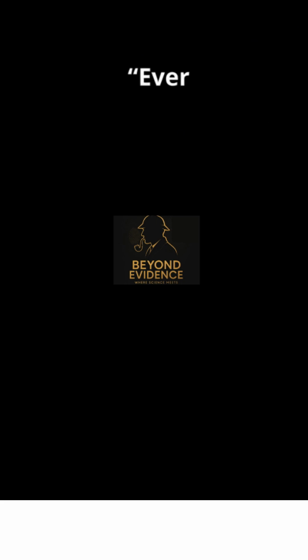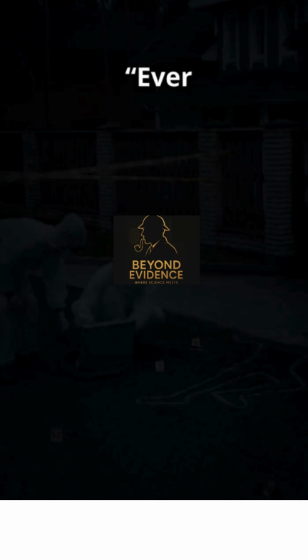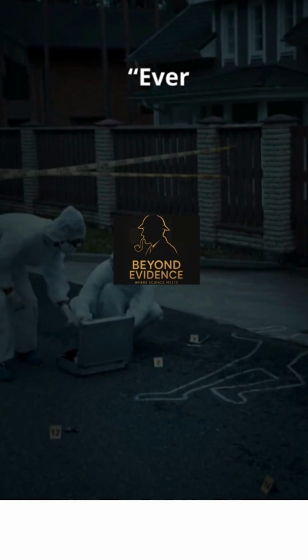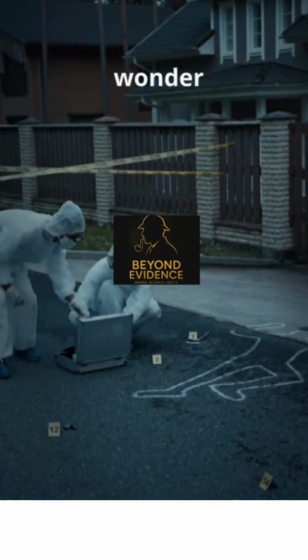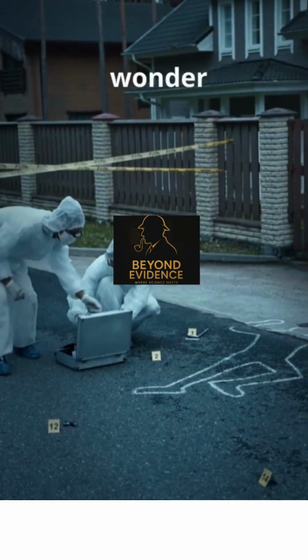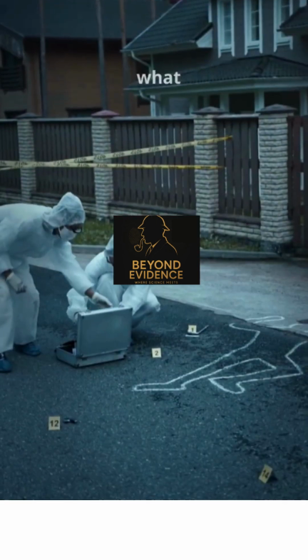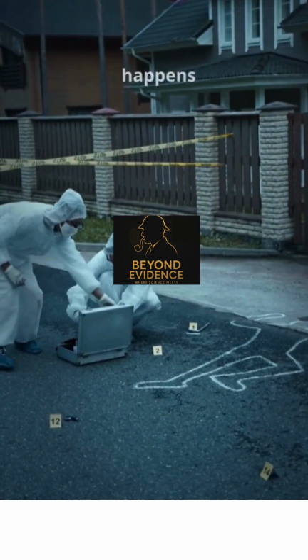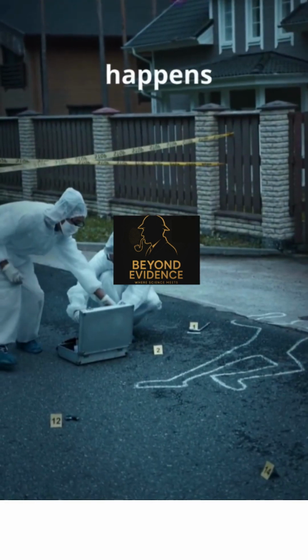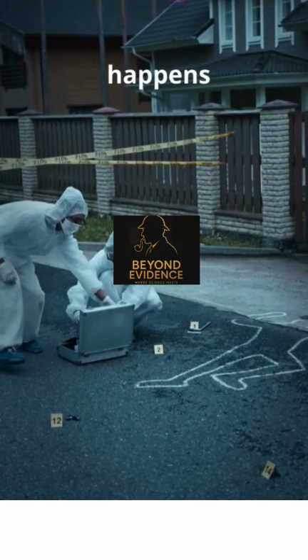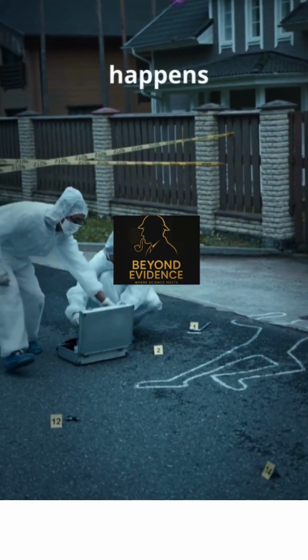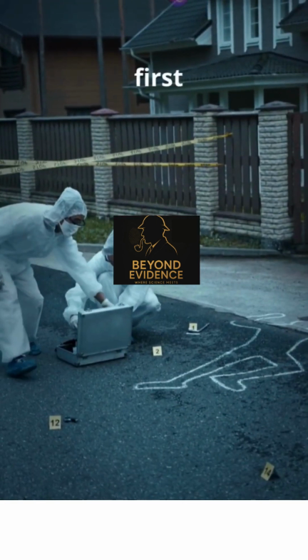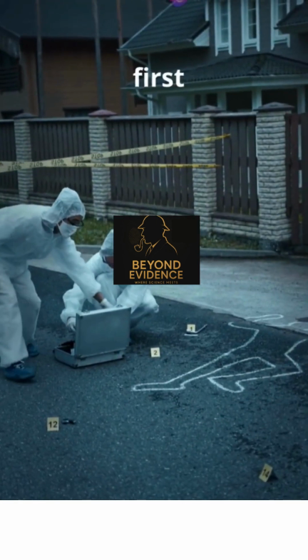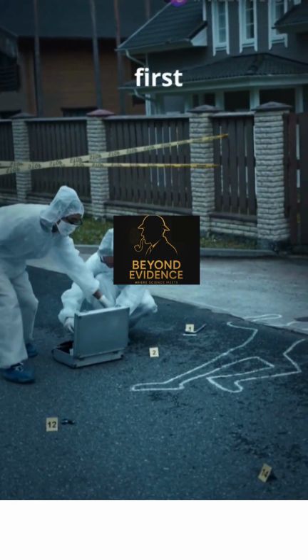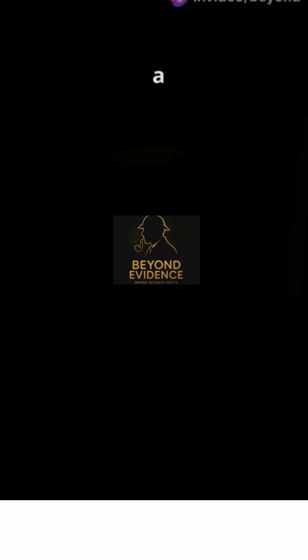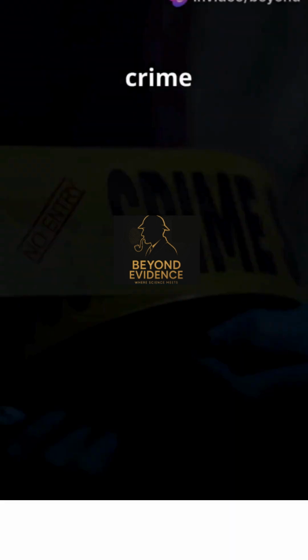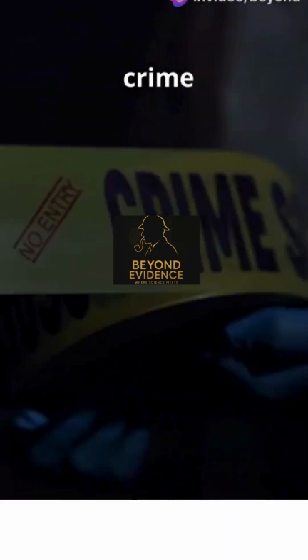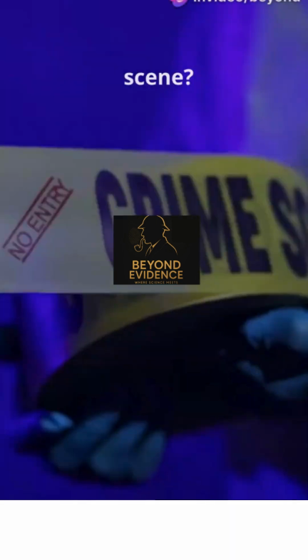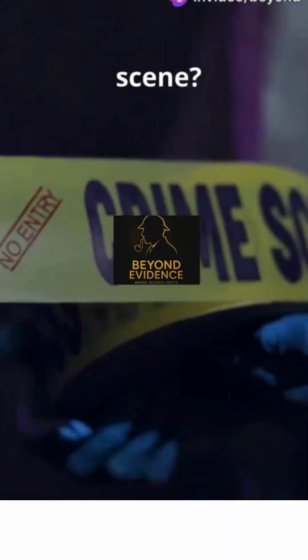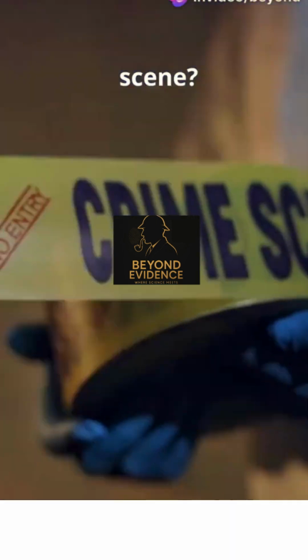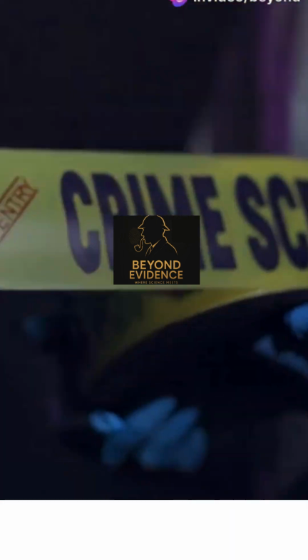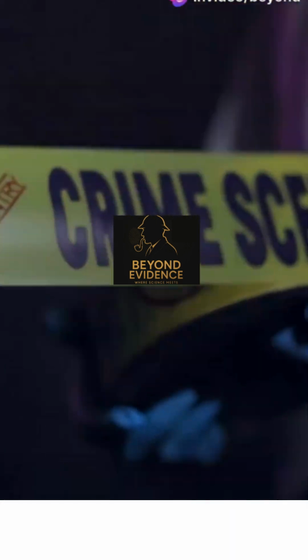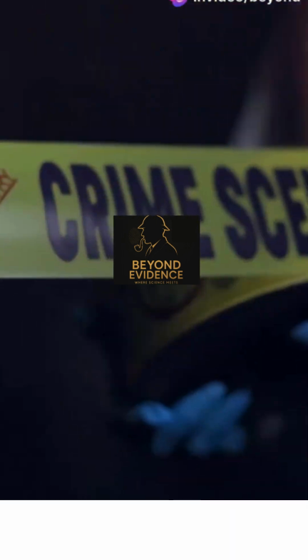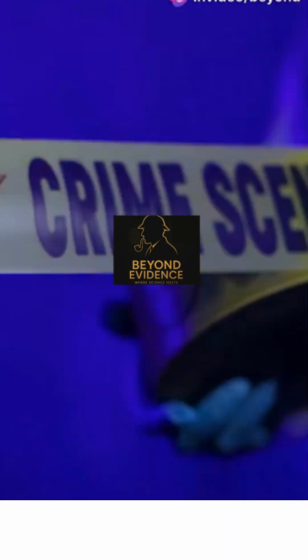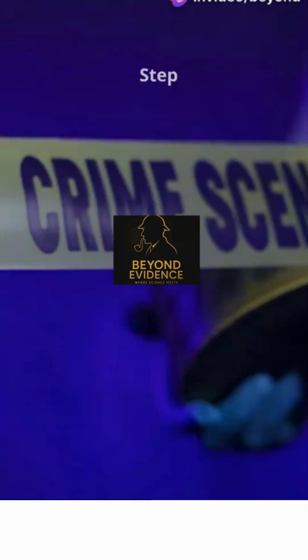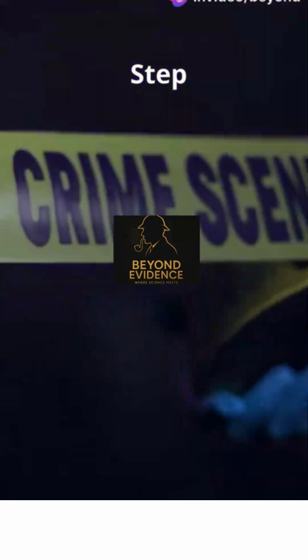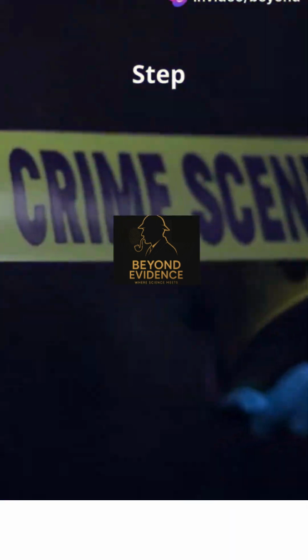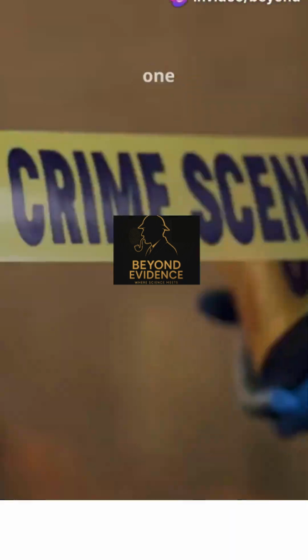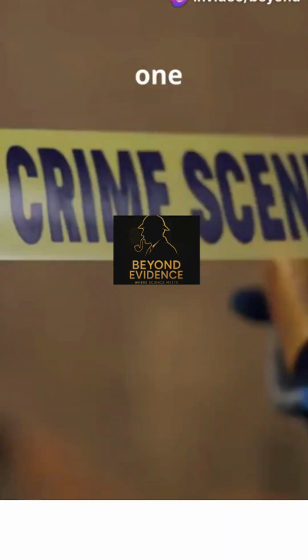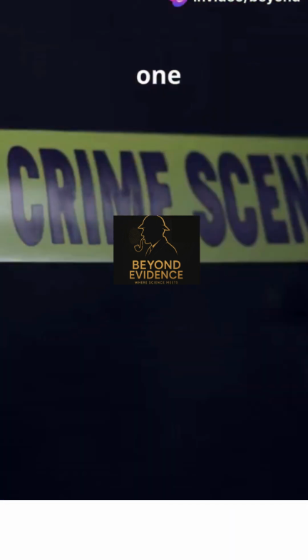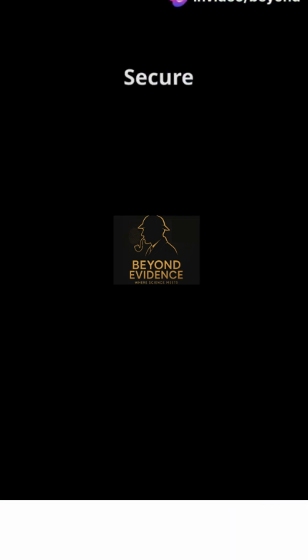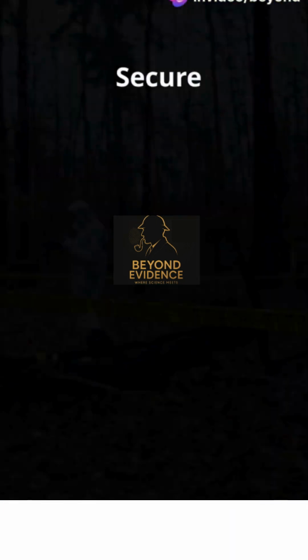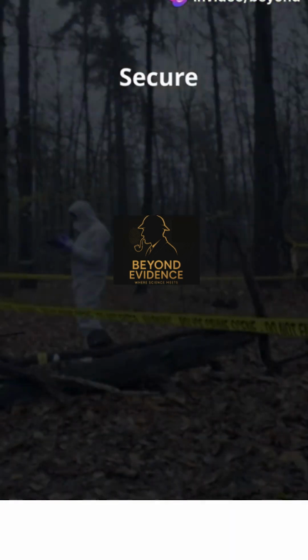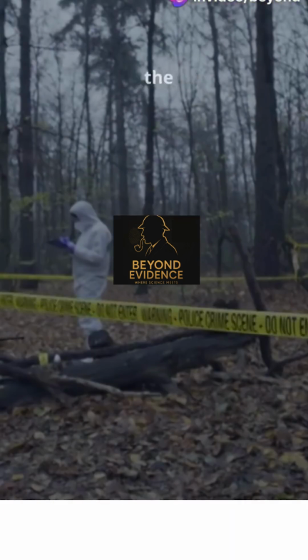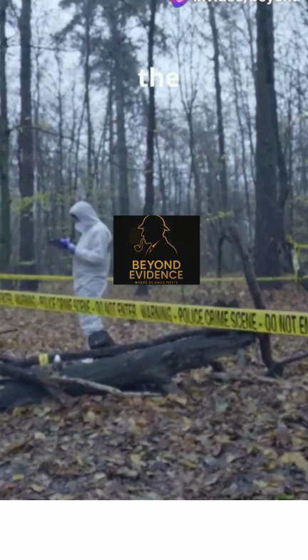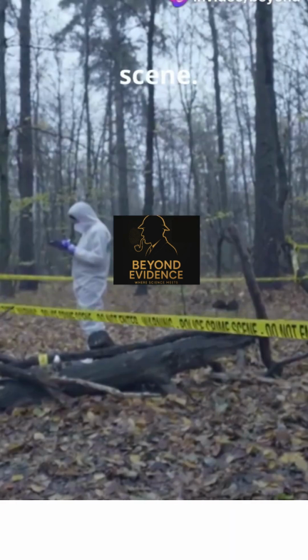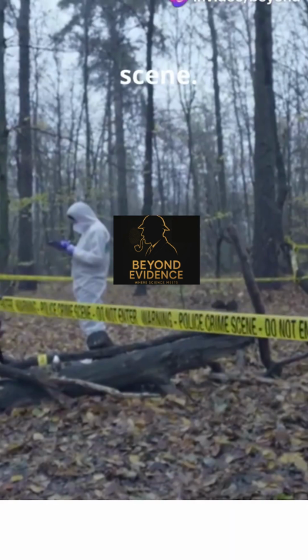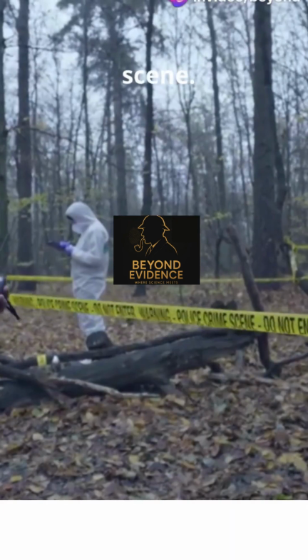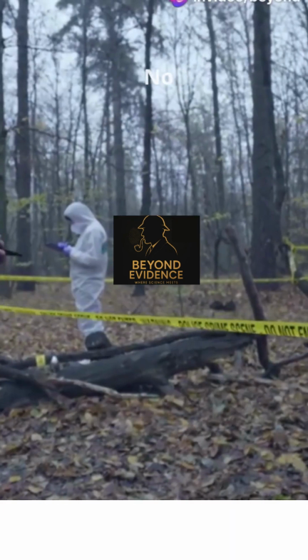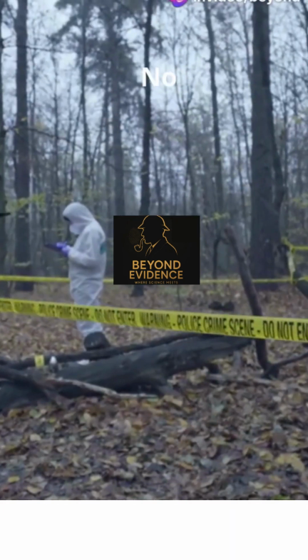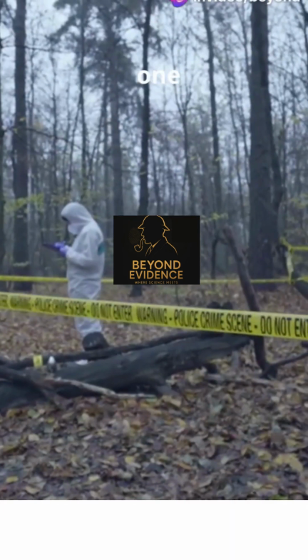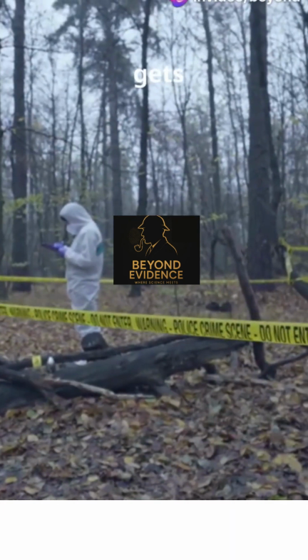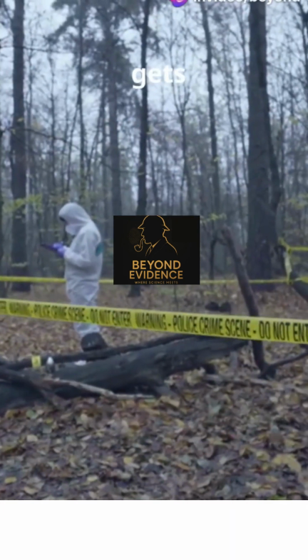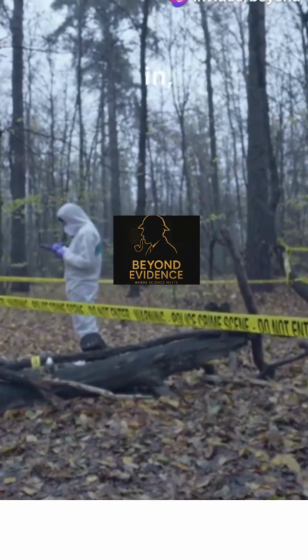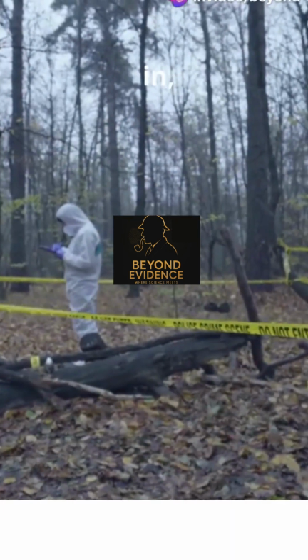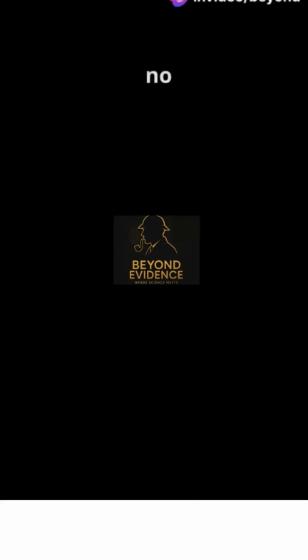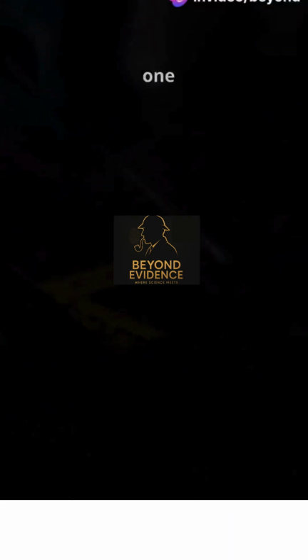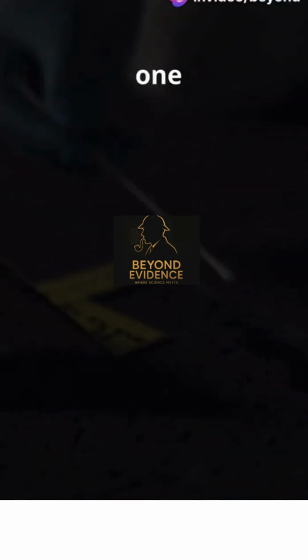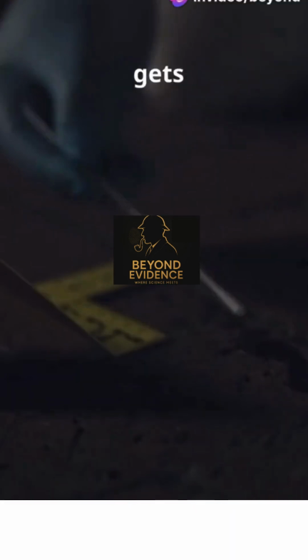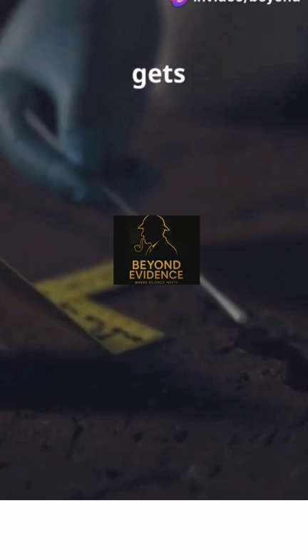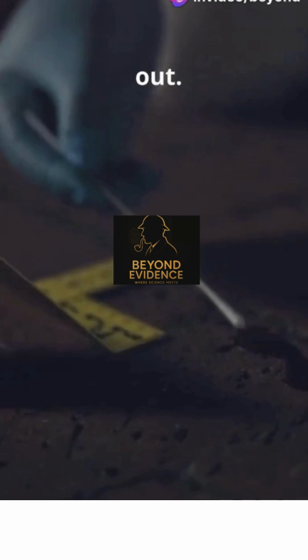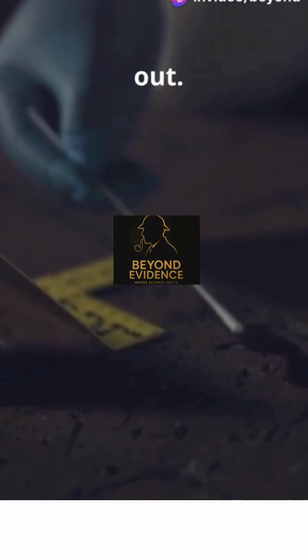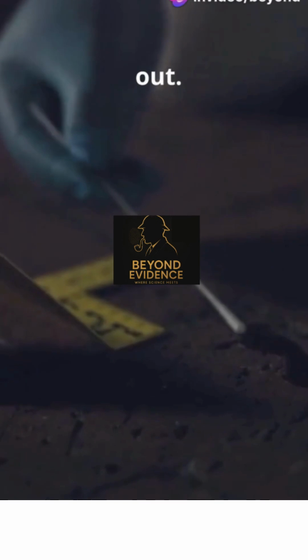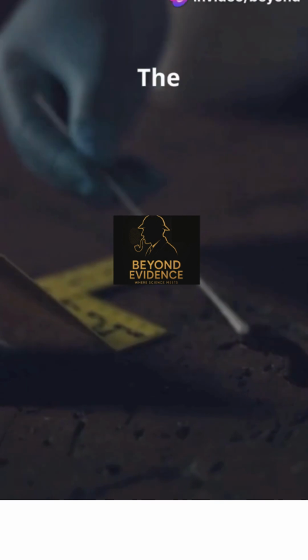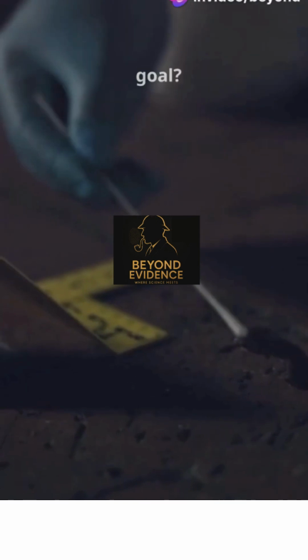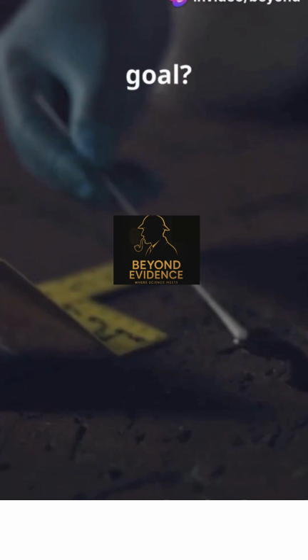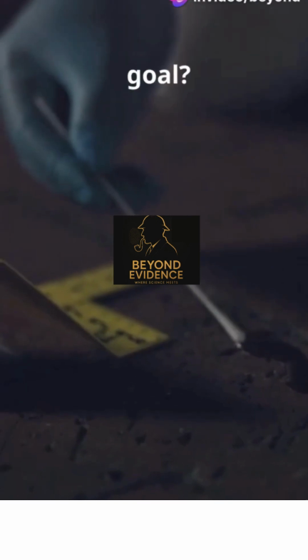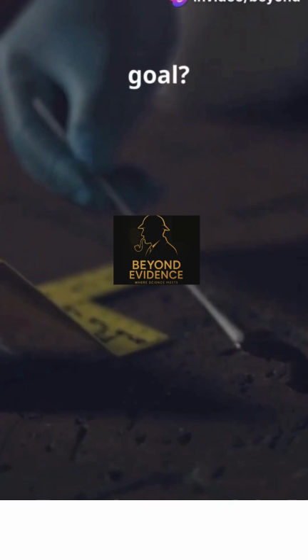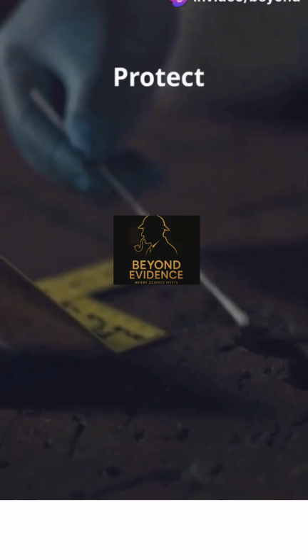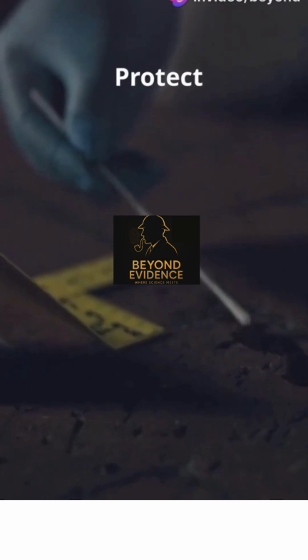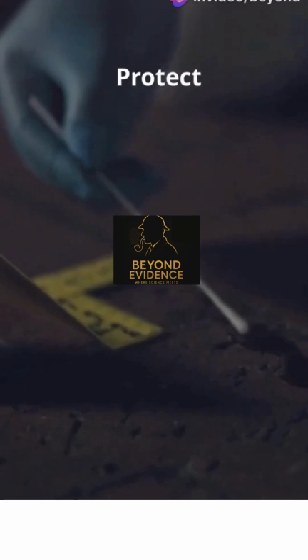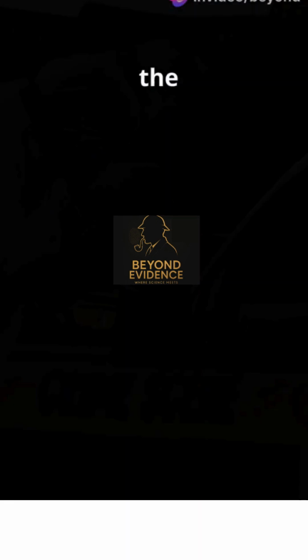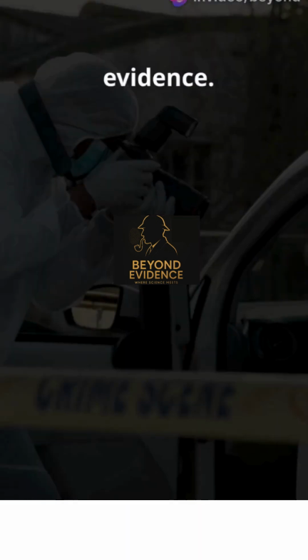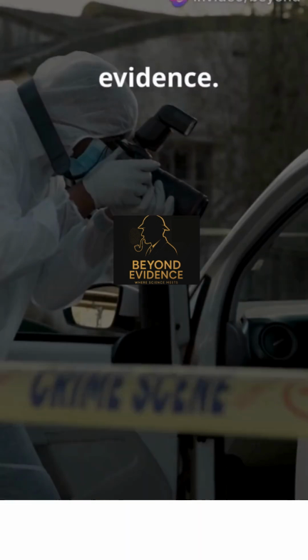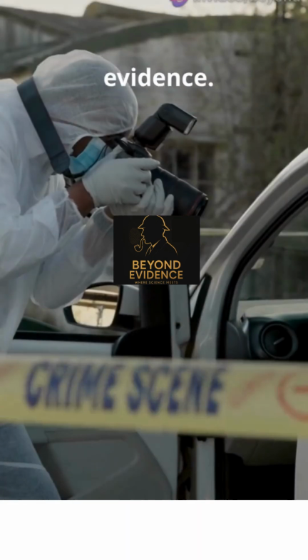Ever wonder what happens first at a crime scene? Step 1: Secure the scene. No one gets in, no one gets out. The goal? Protect the evidence.